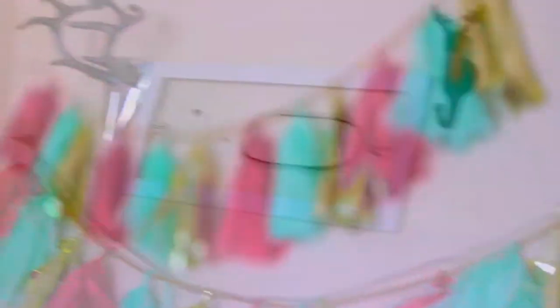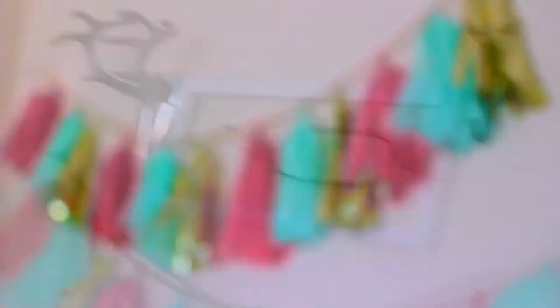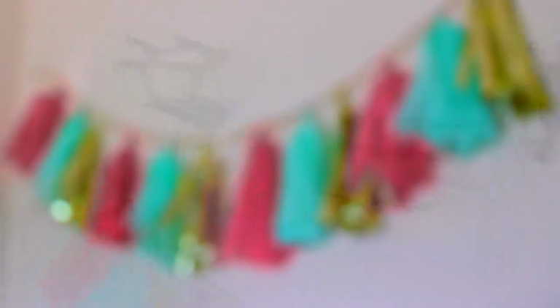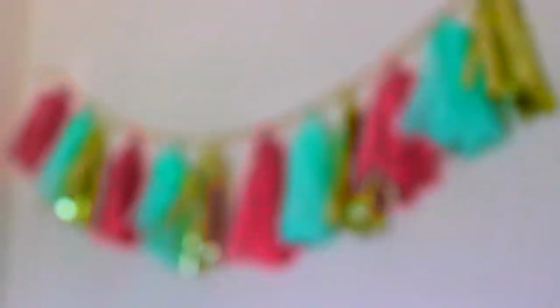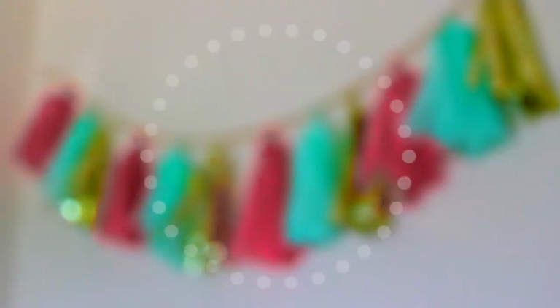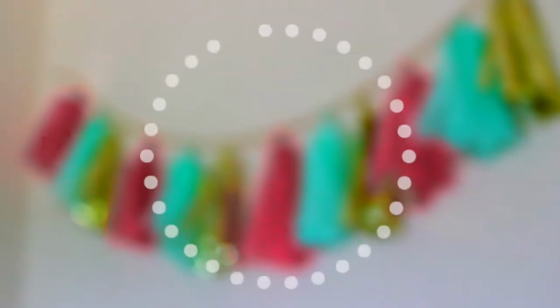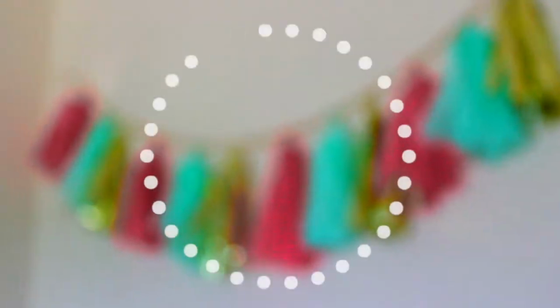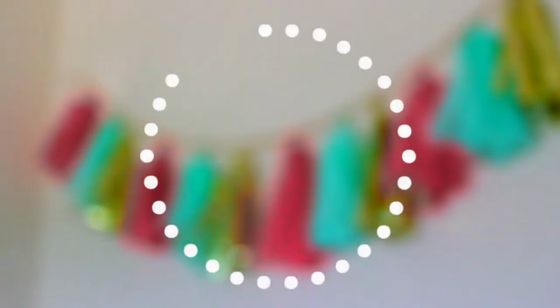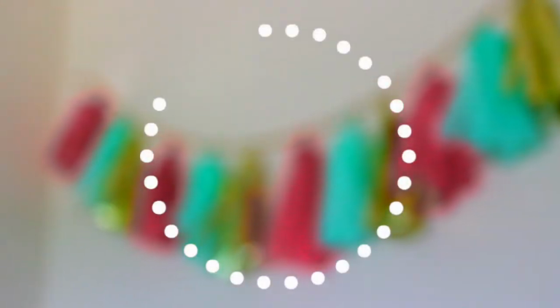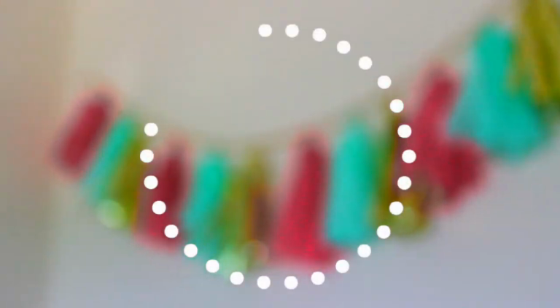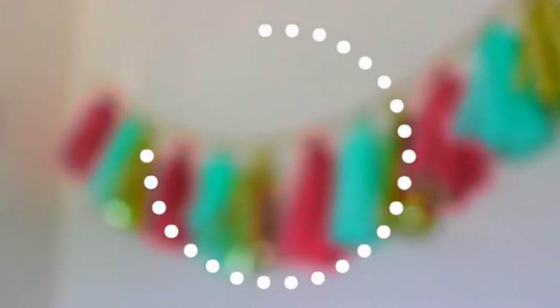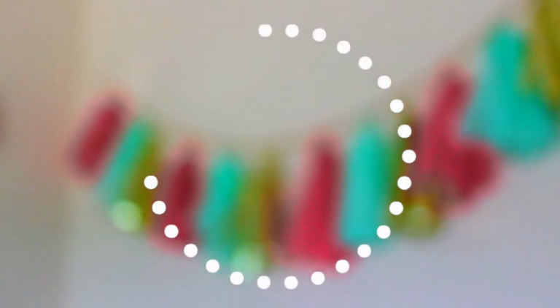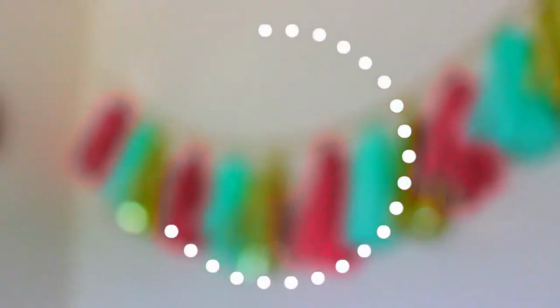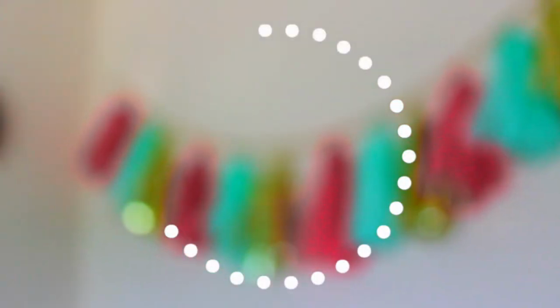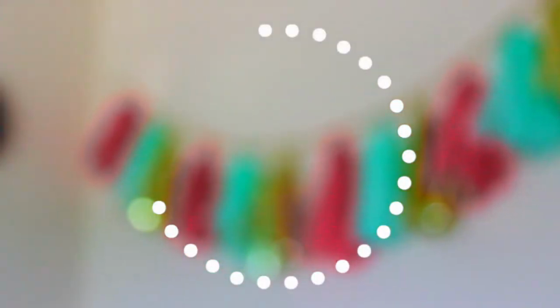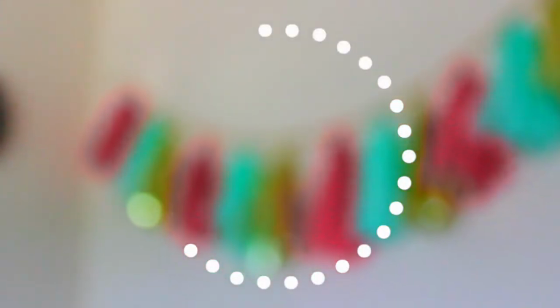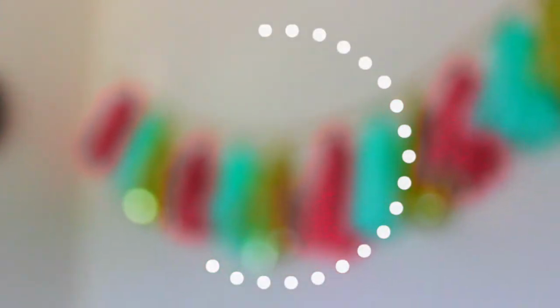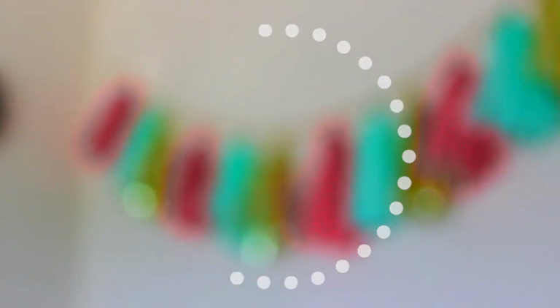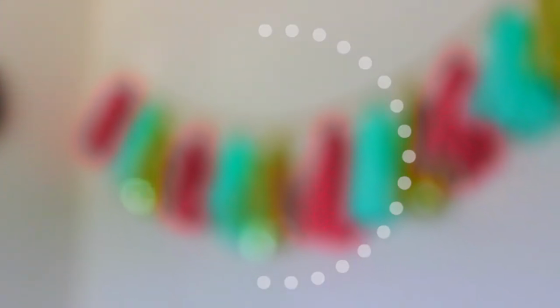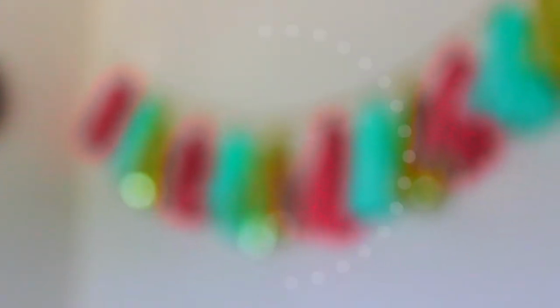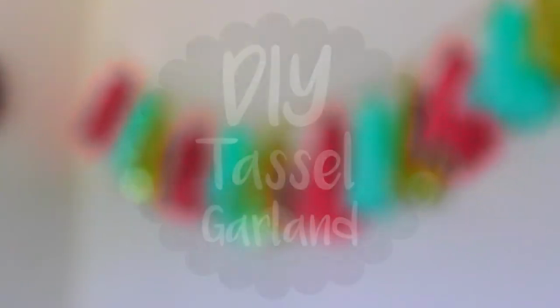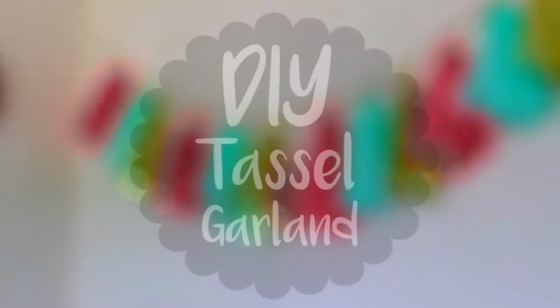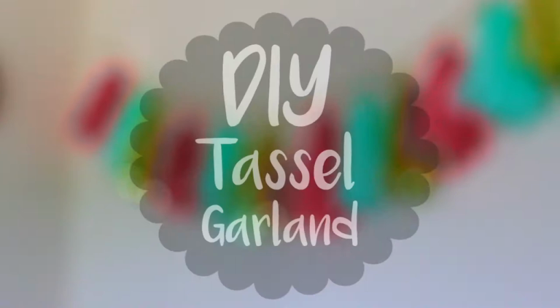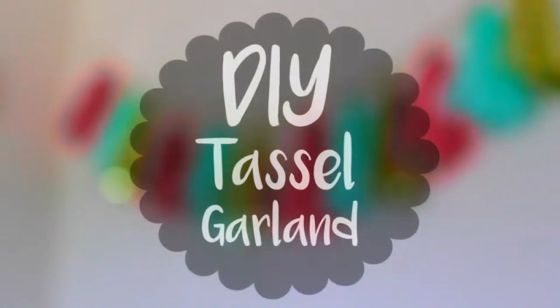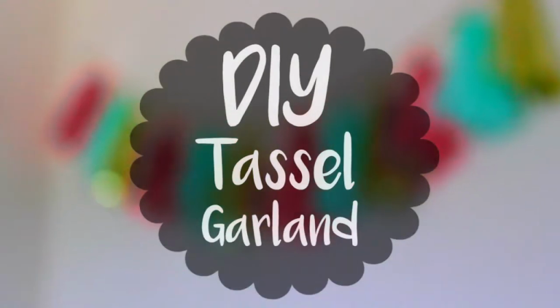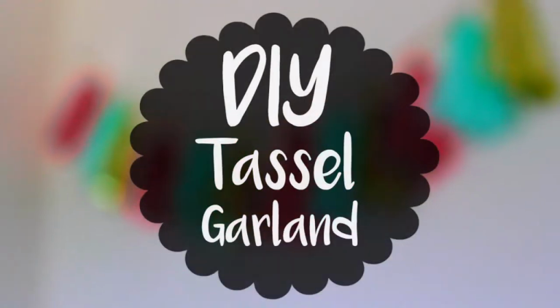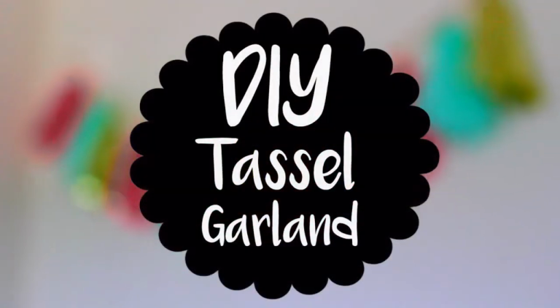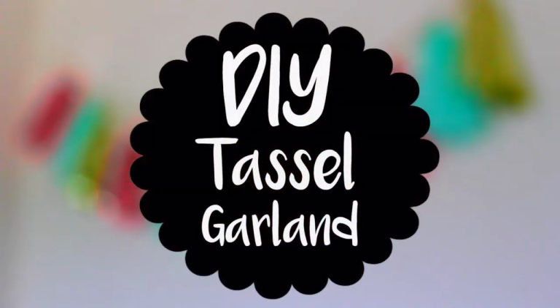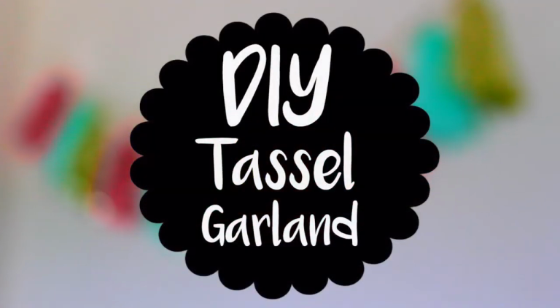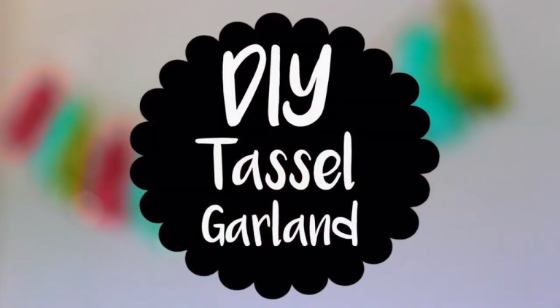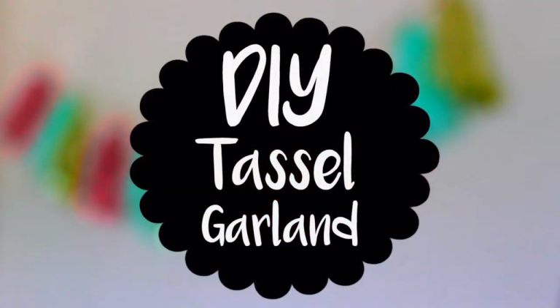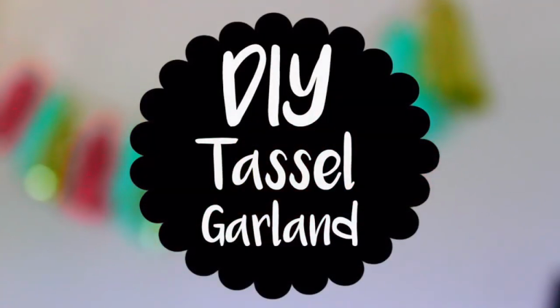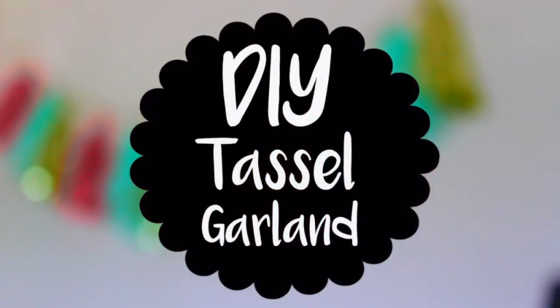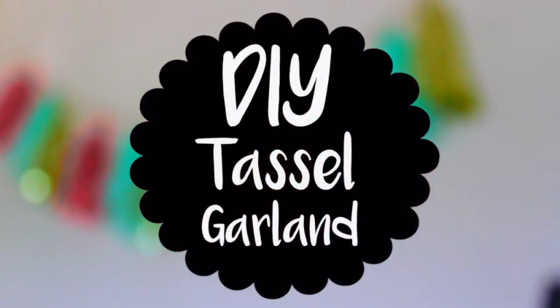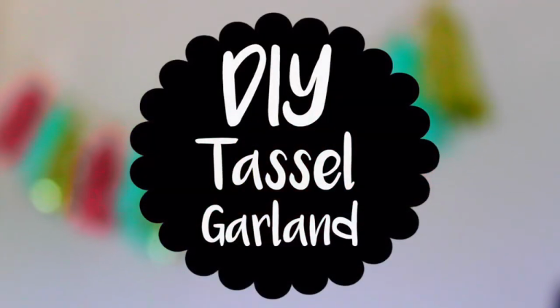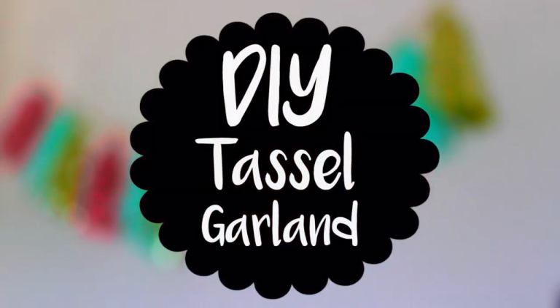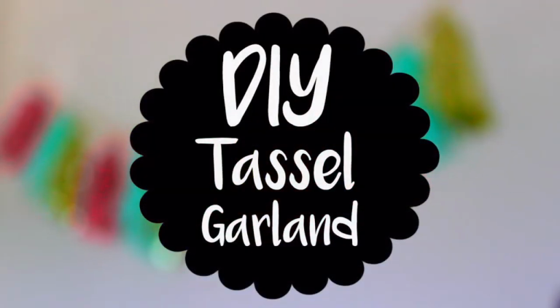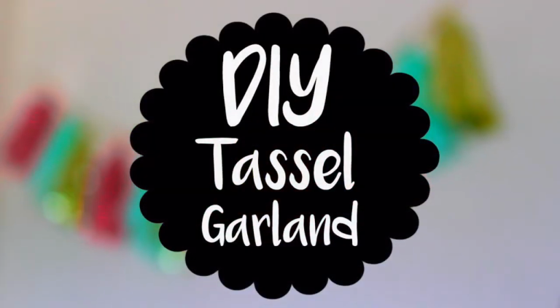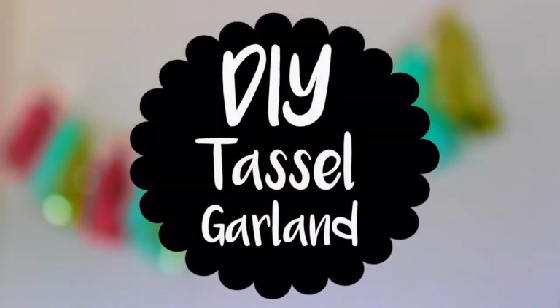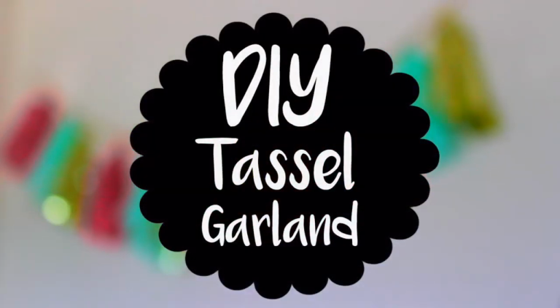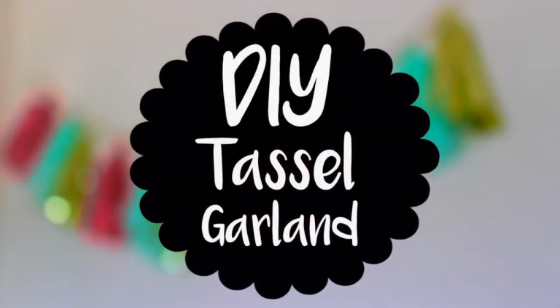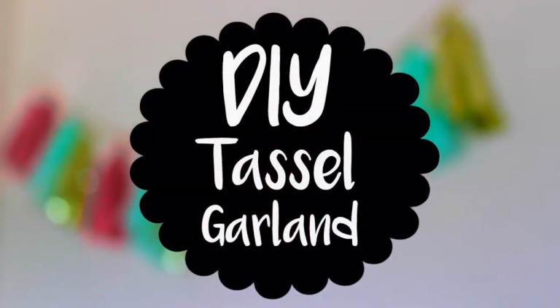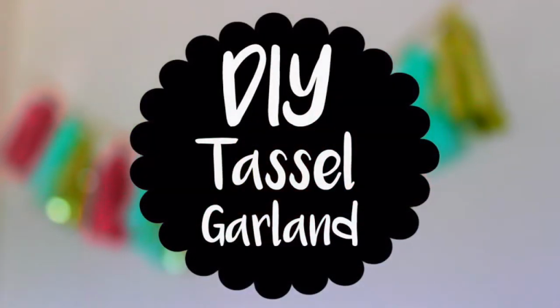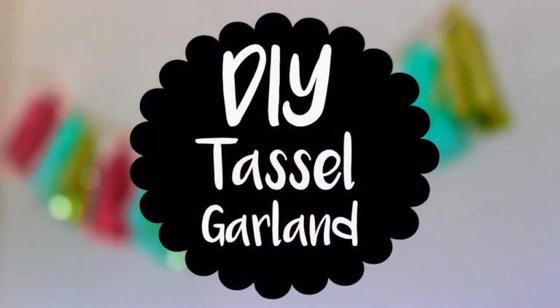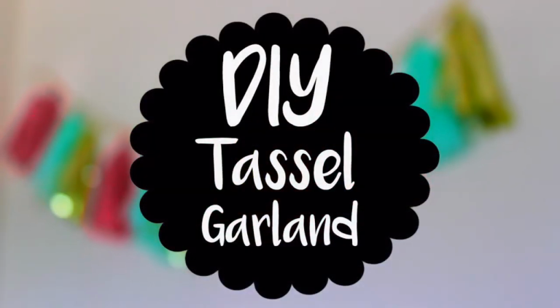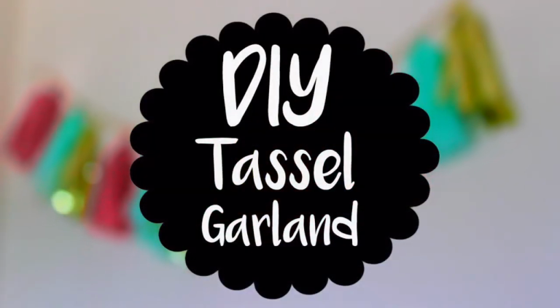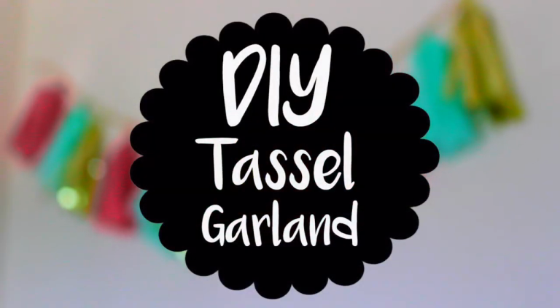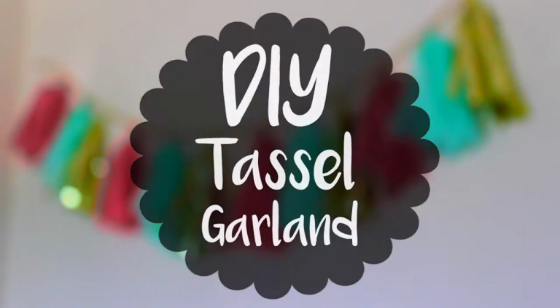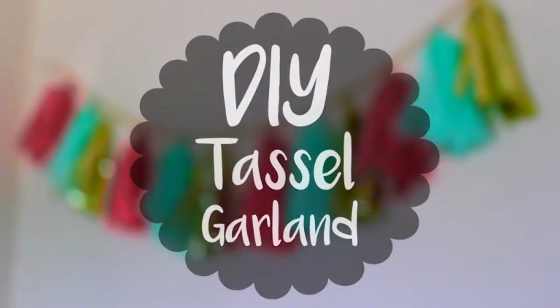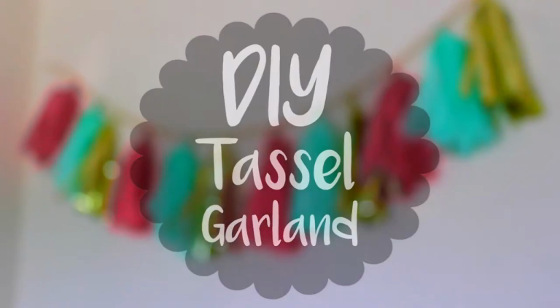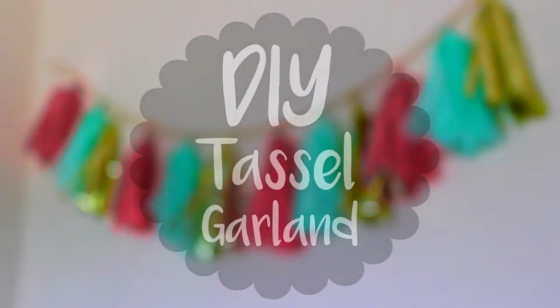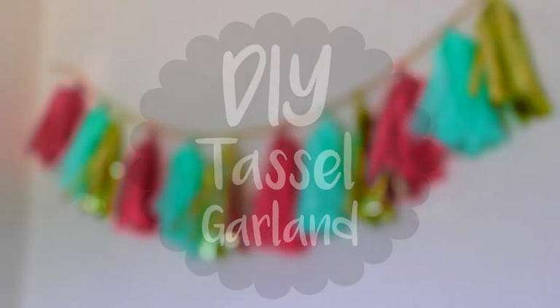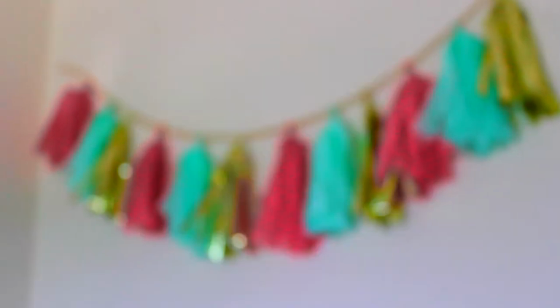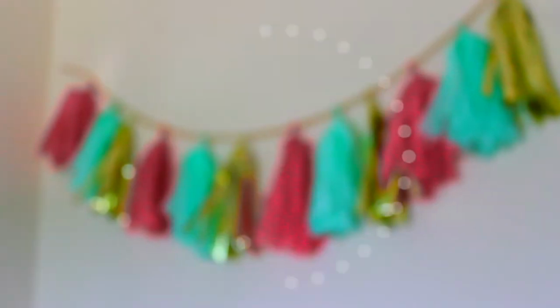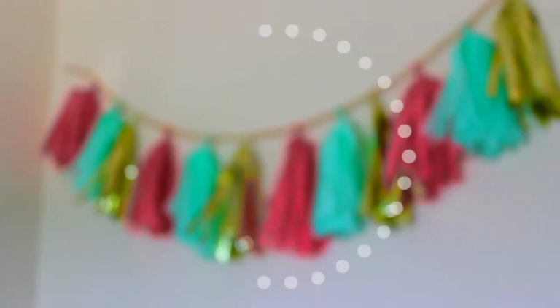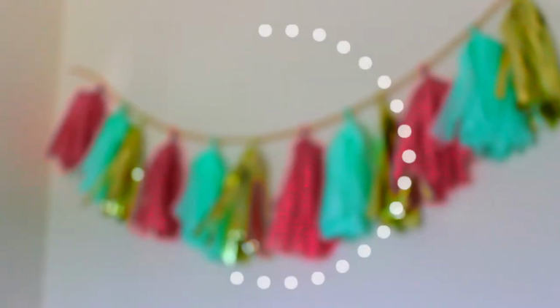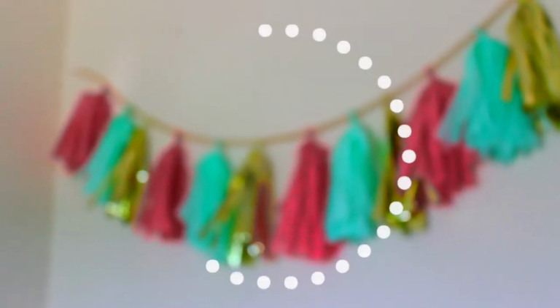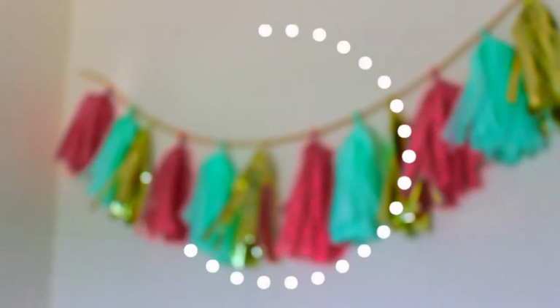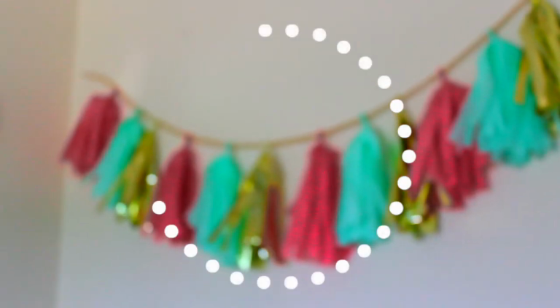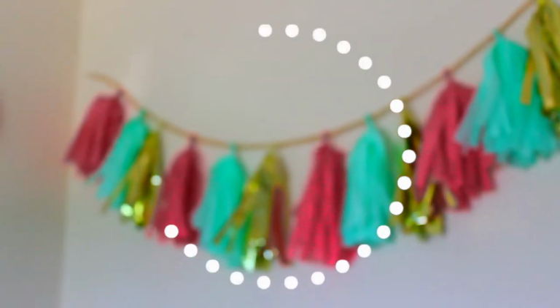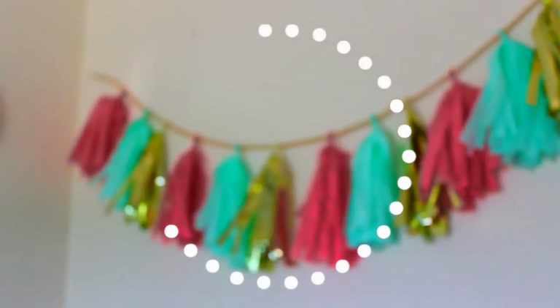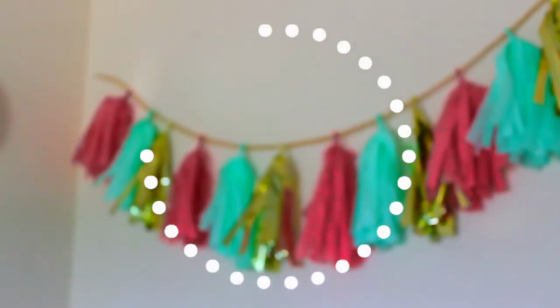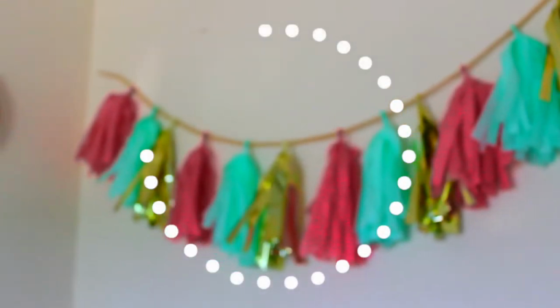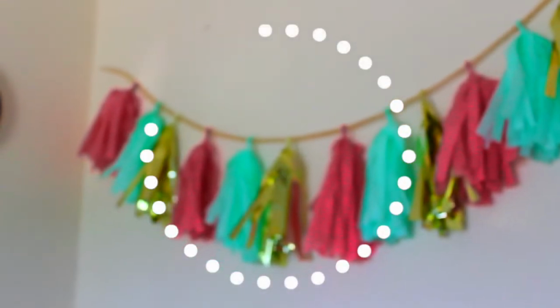Hey guys, so today I'm going to show you how to make this awesome easy DIY tassel garland.